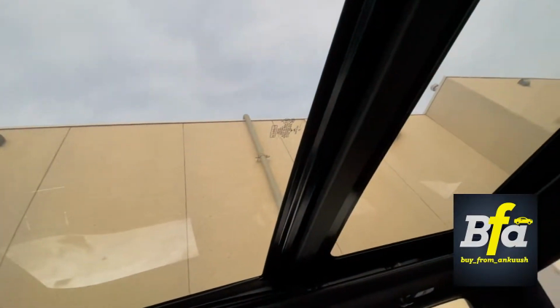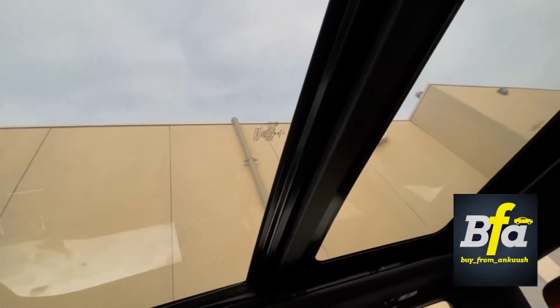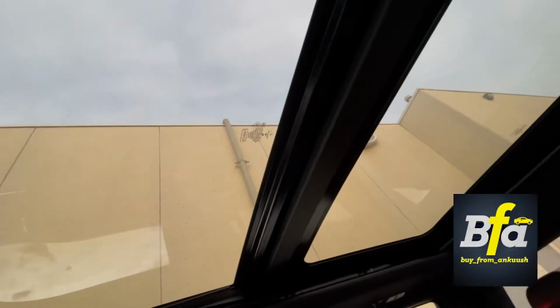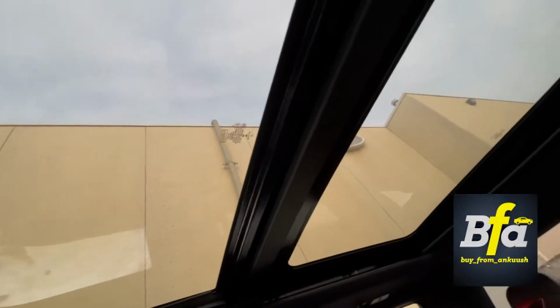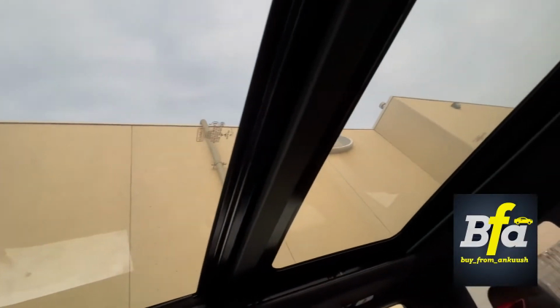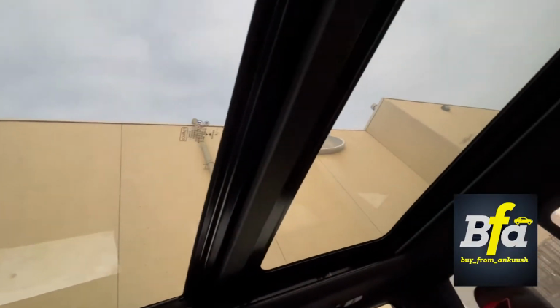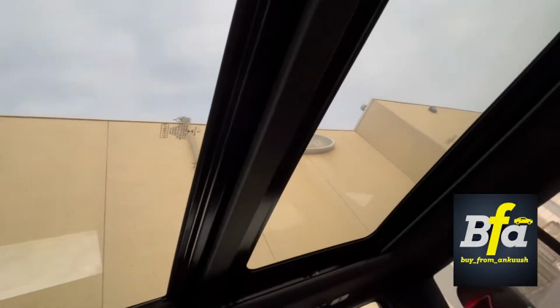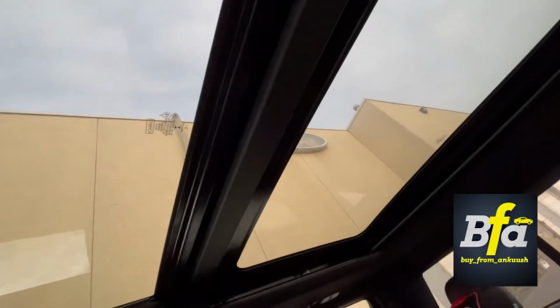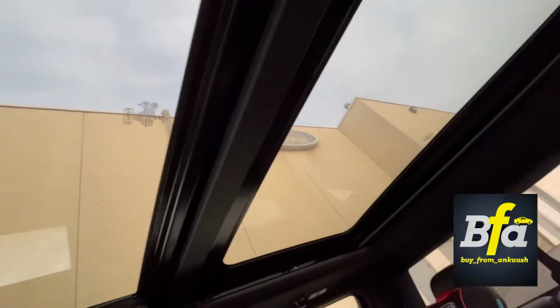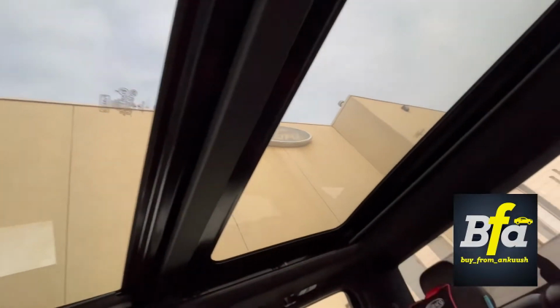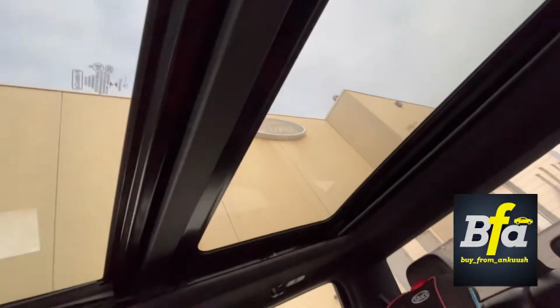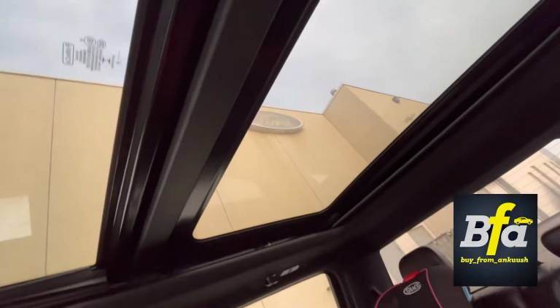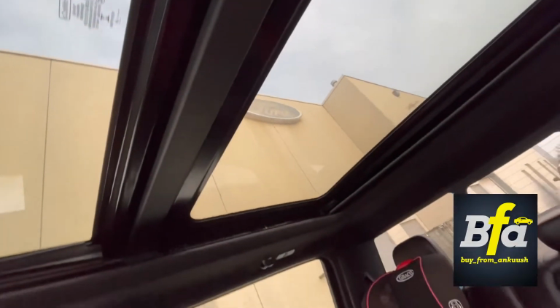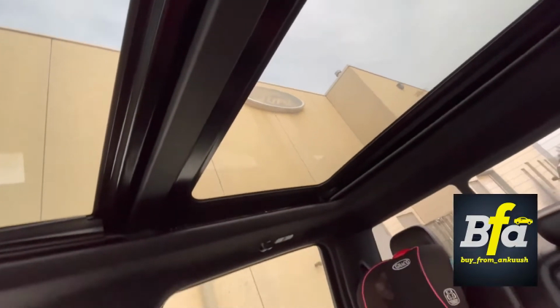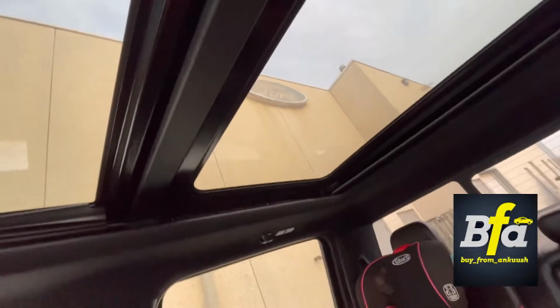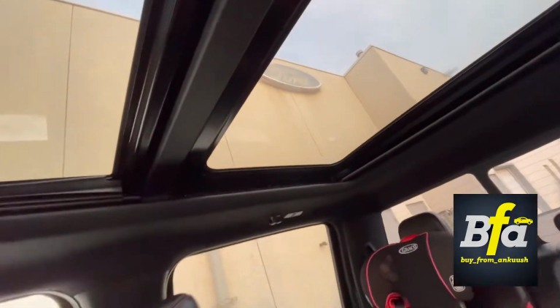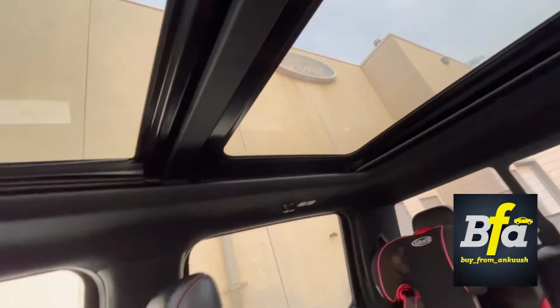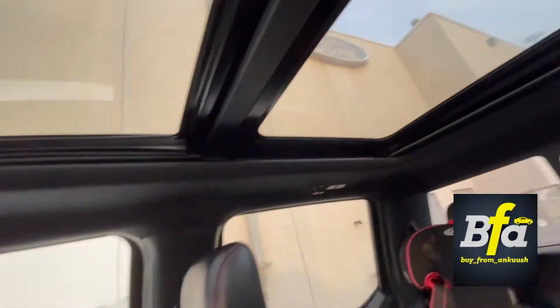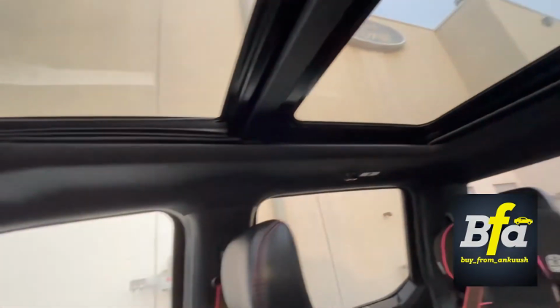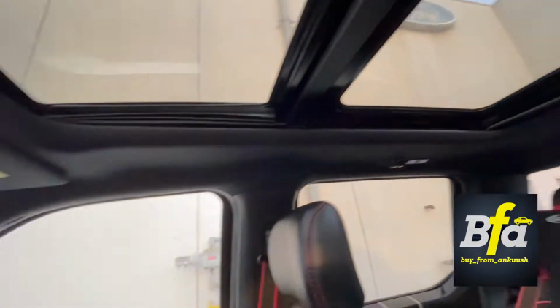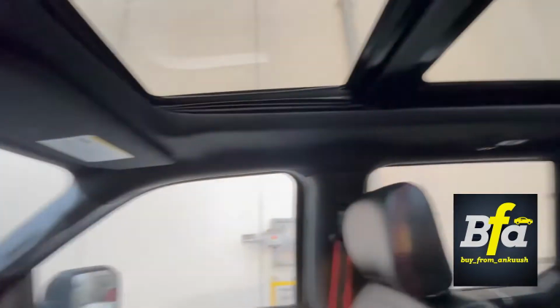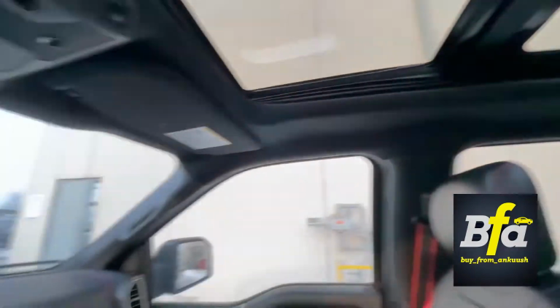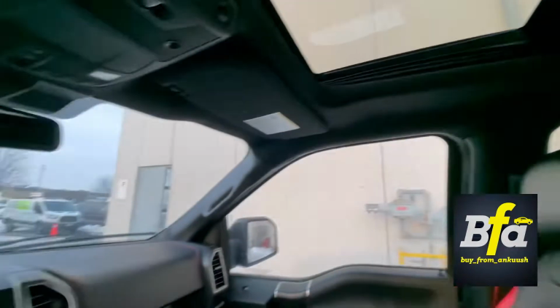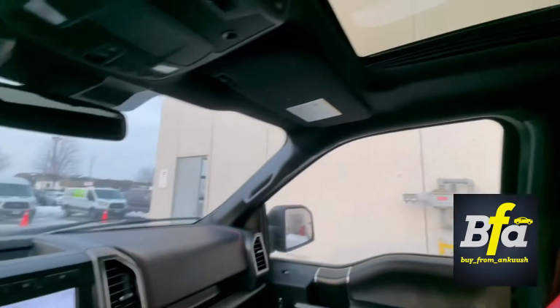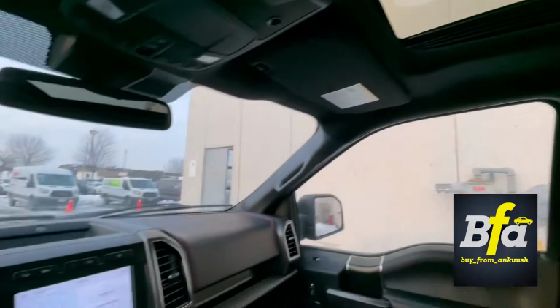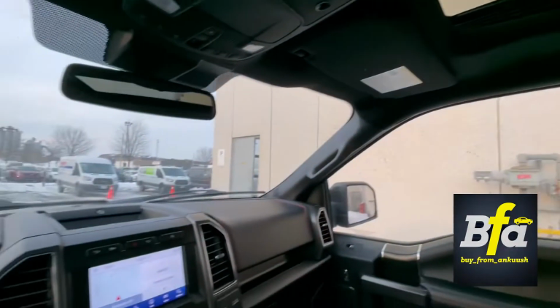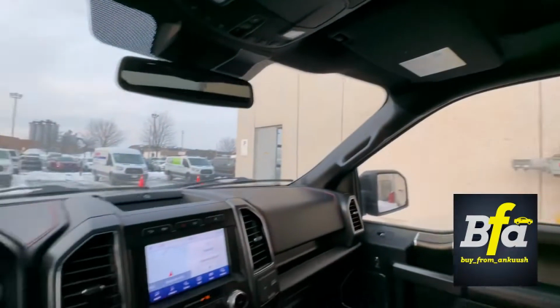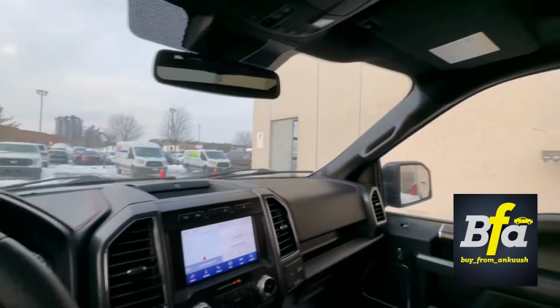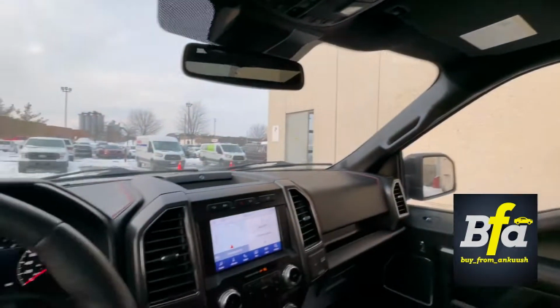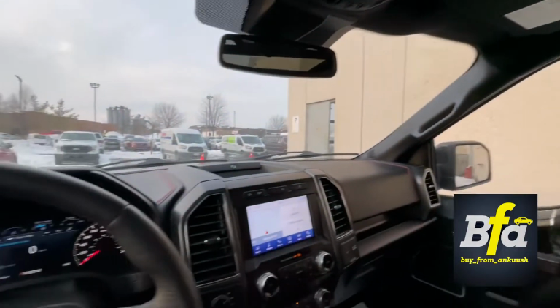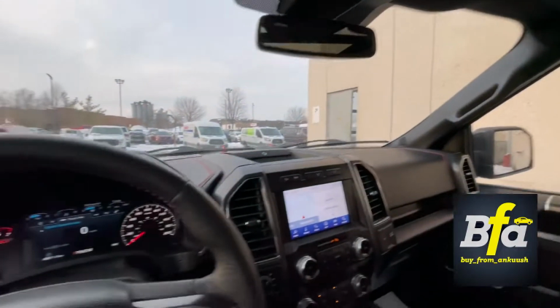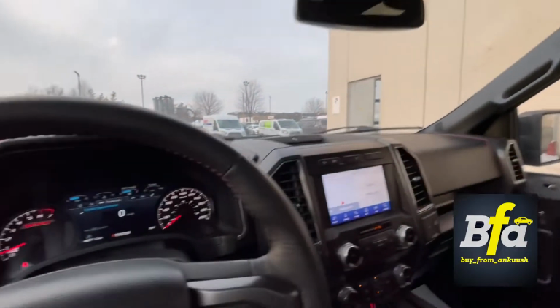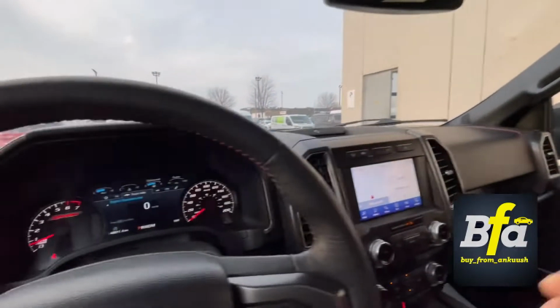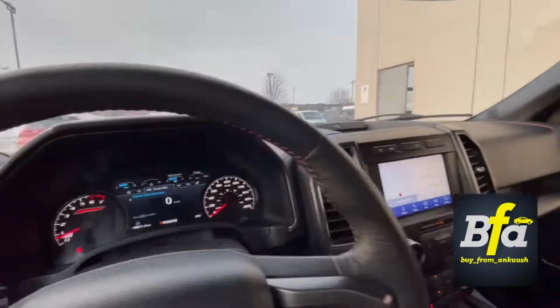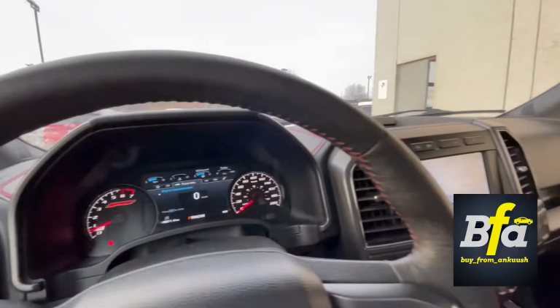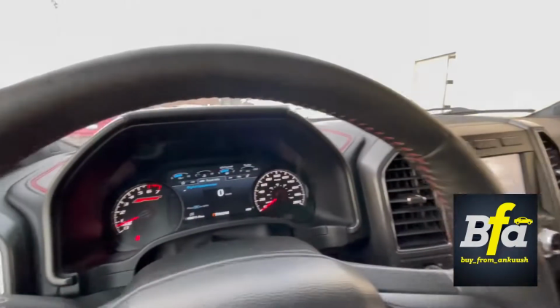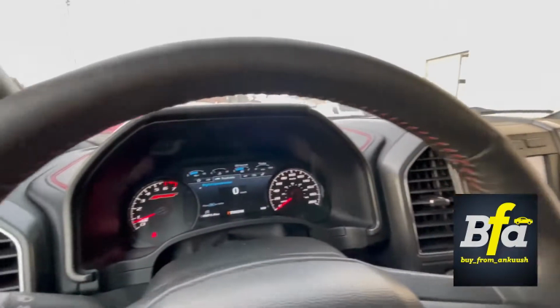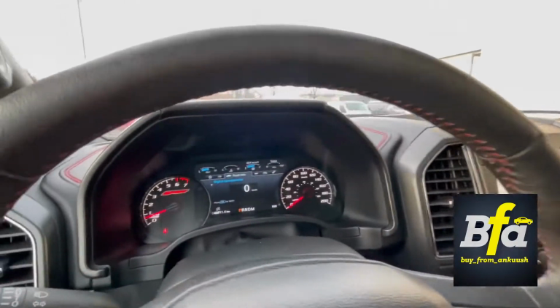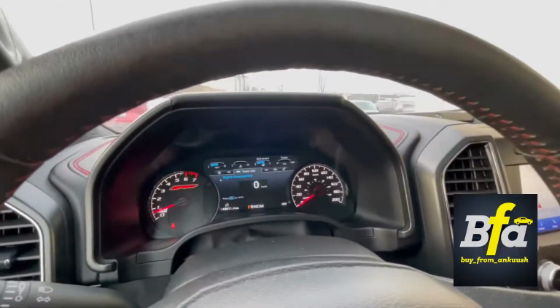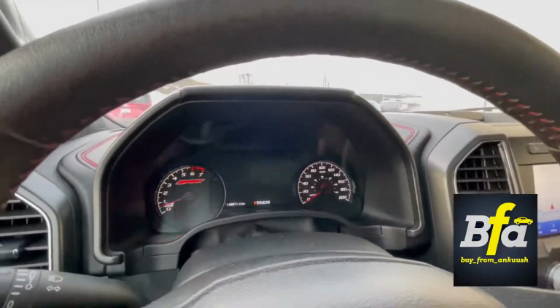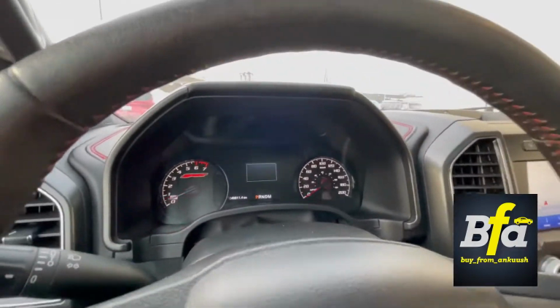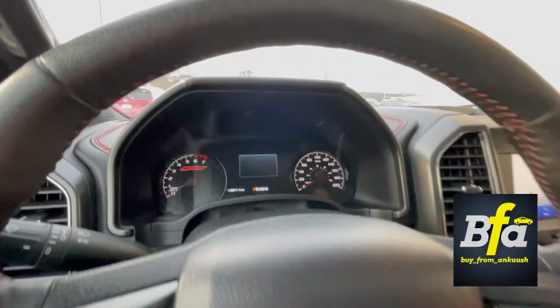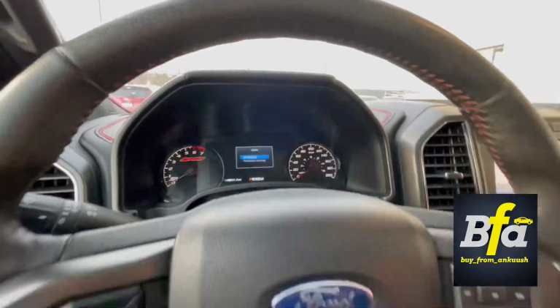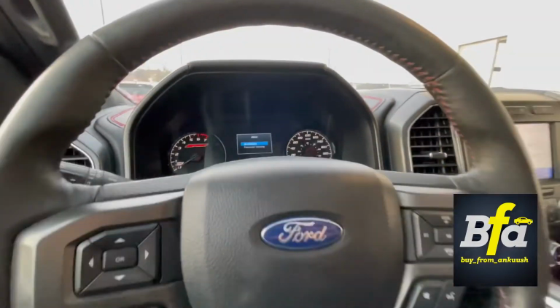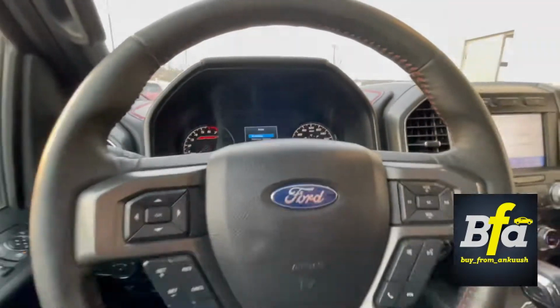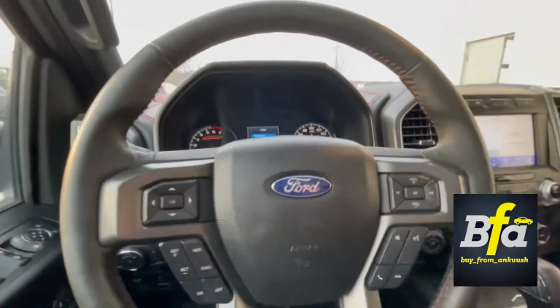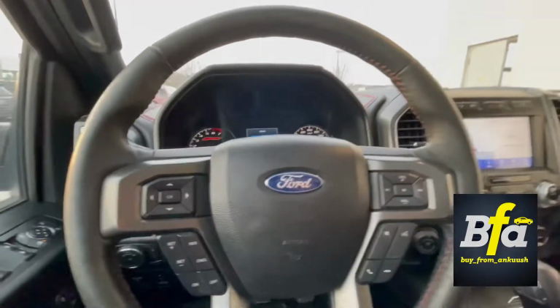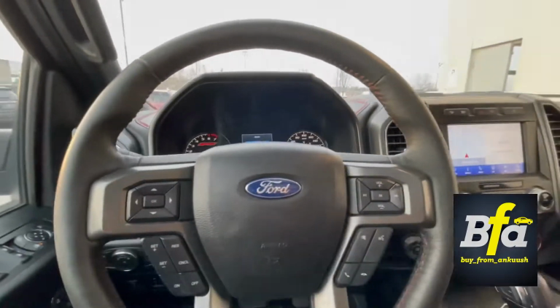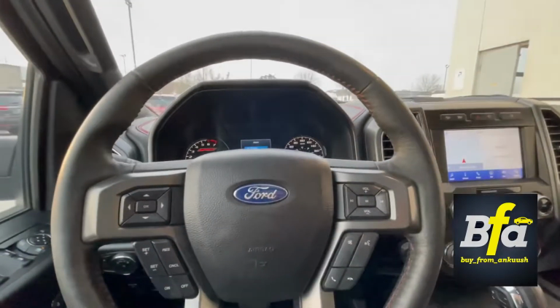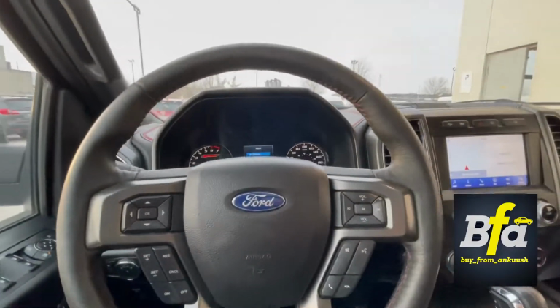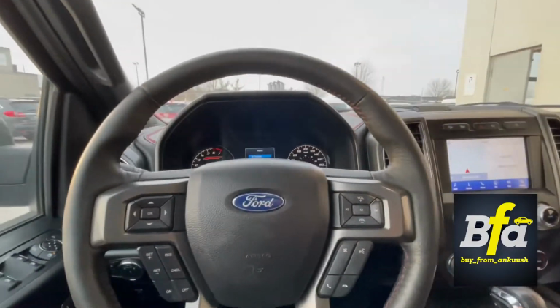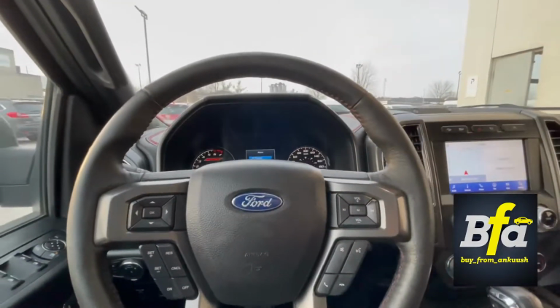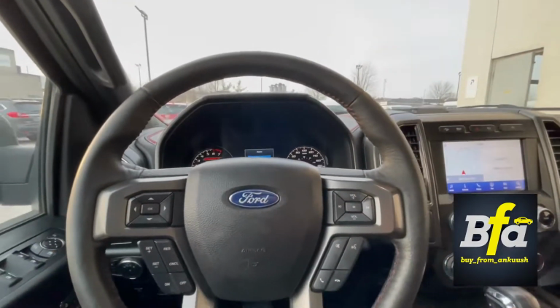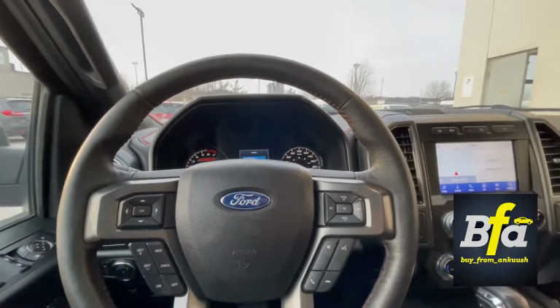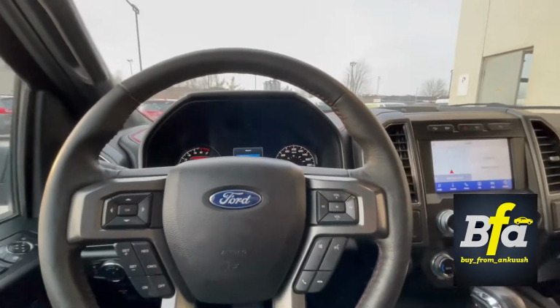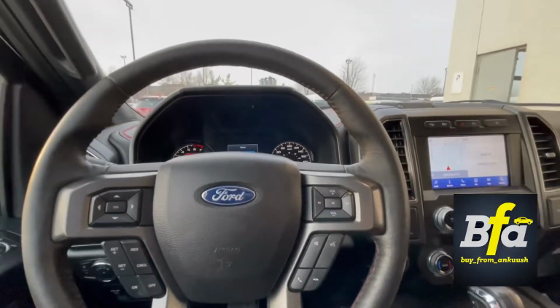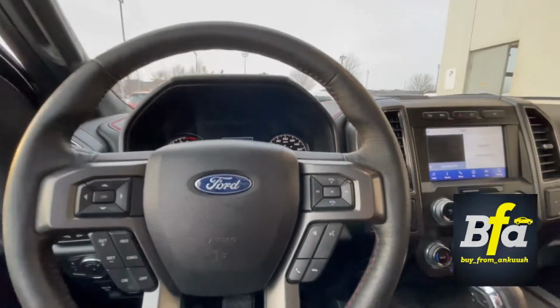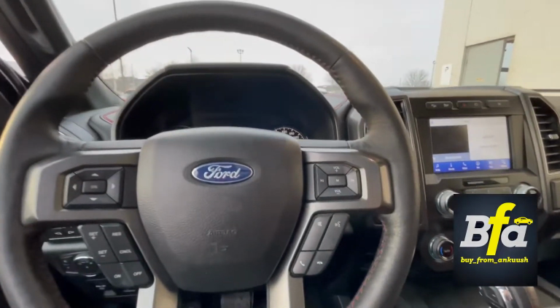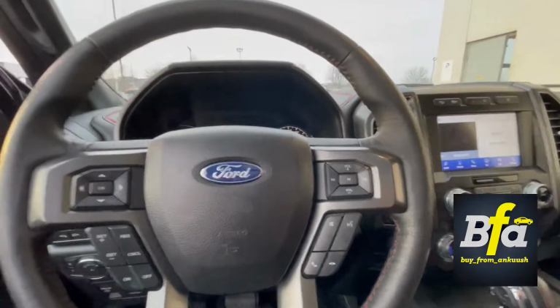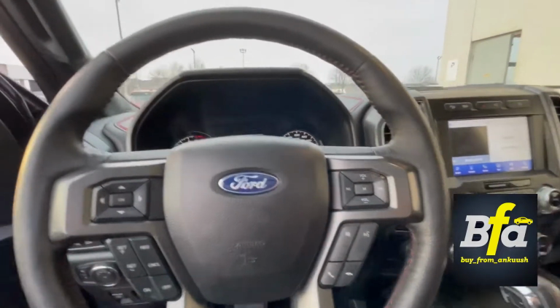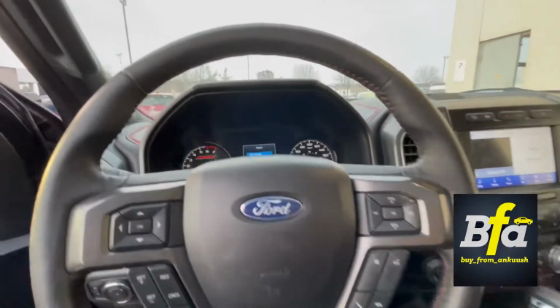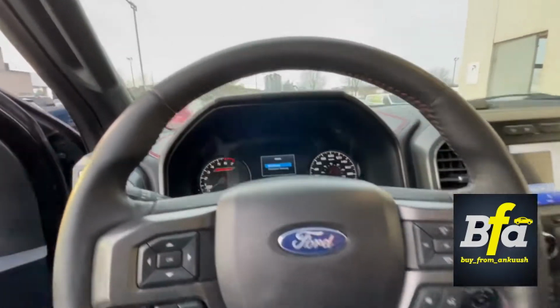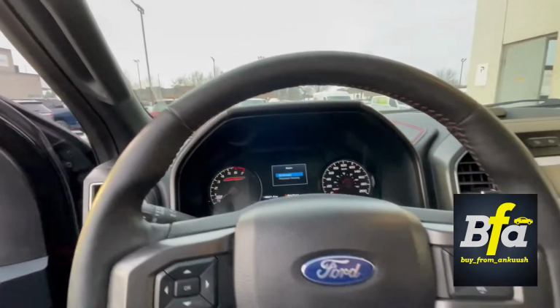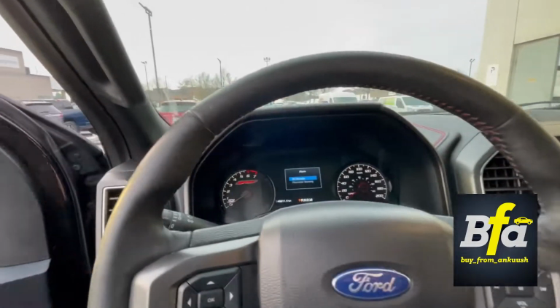The twin-panel moonroof — how good is it! Such a beautiful truck.